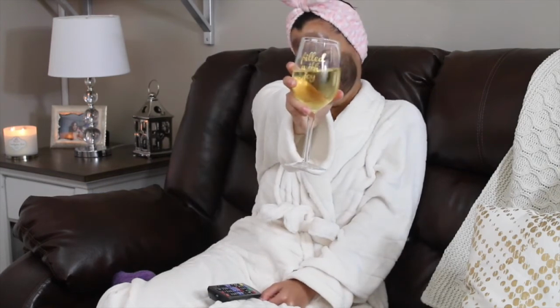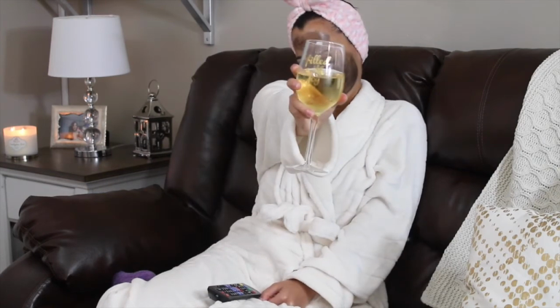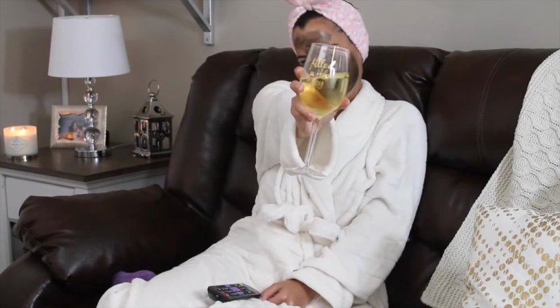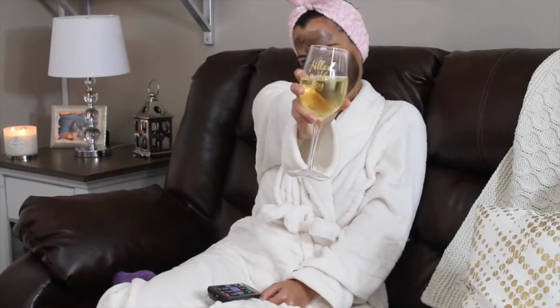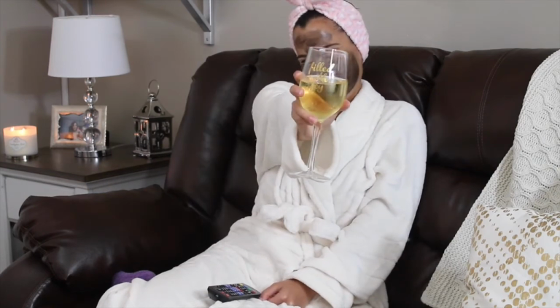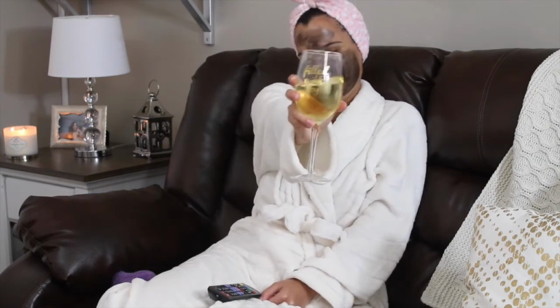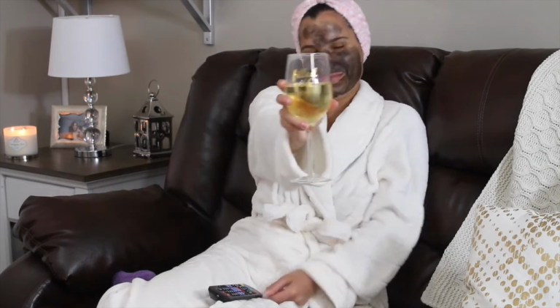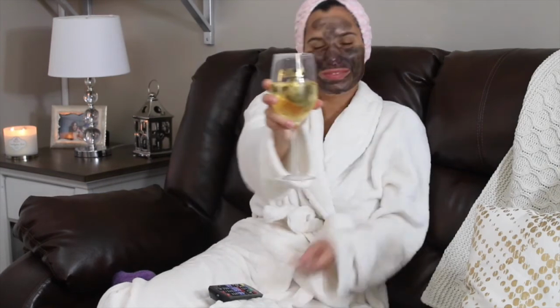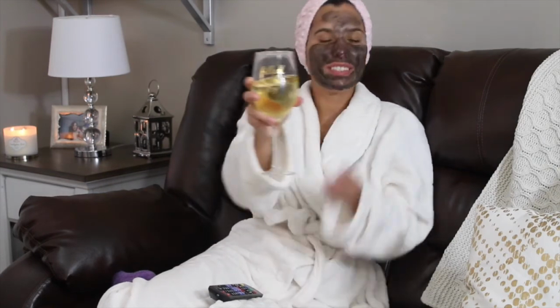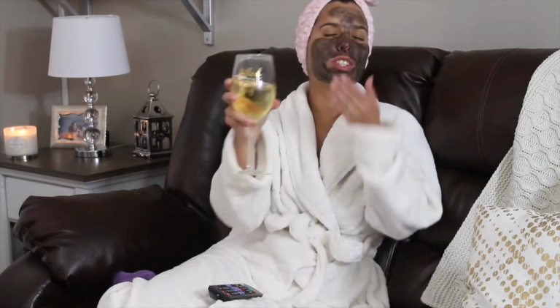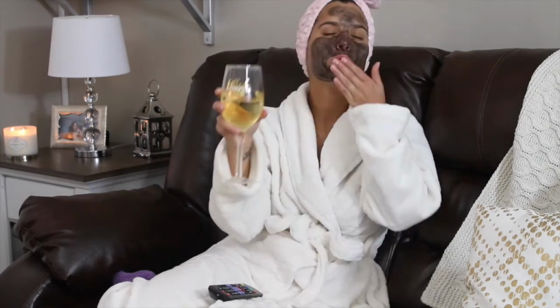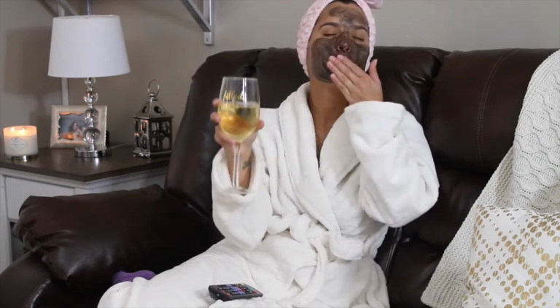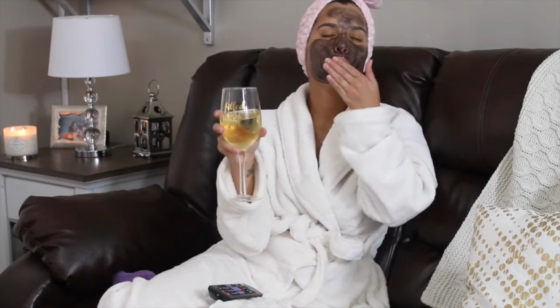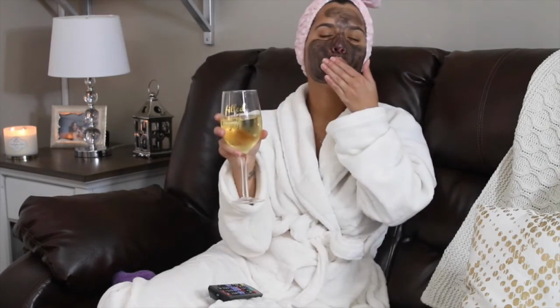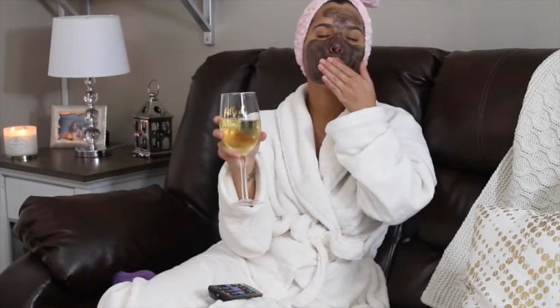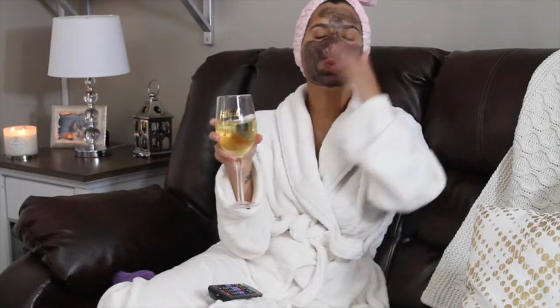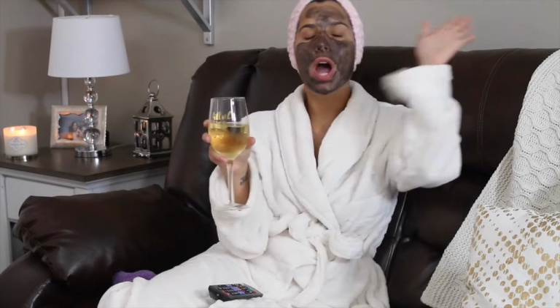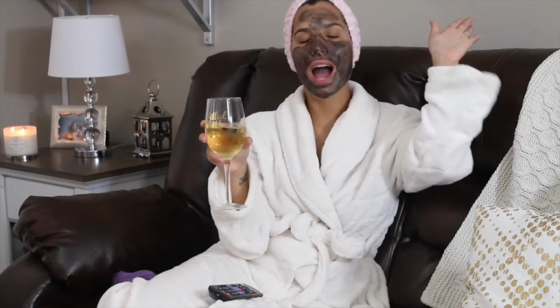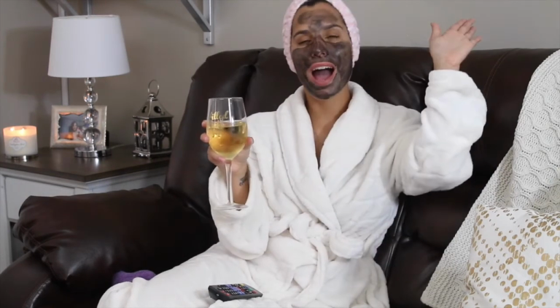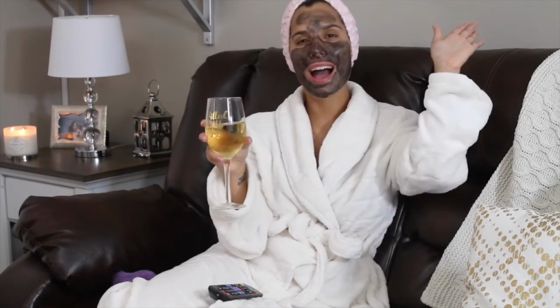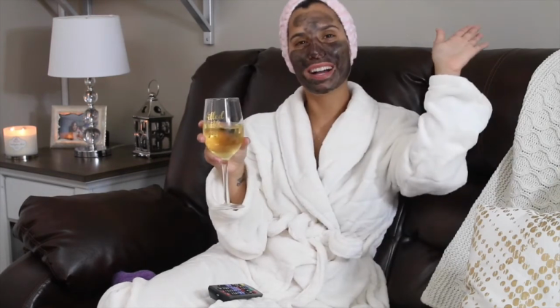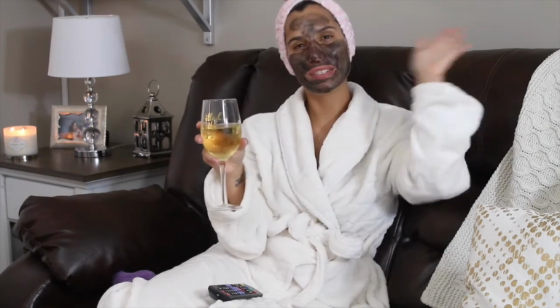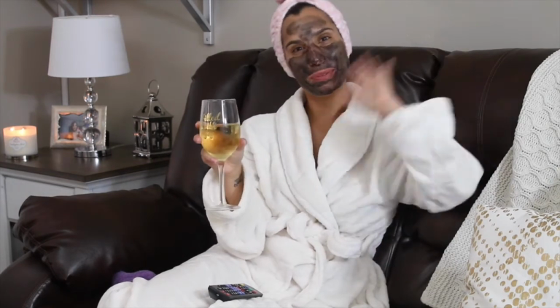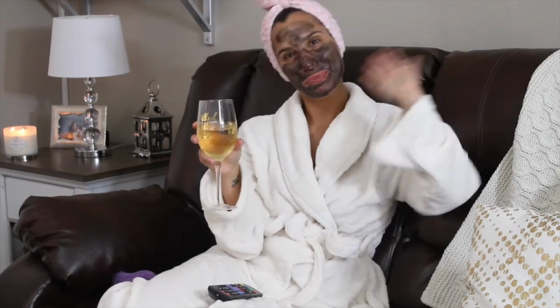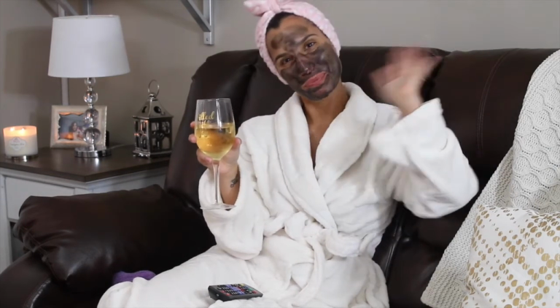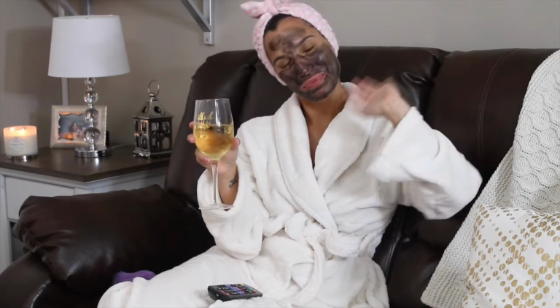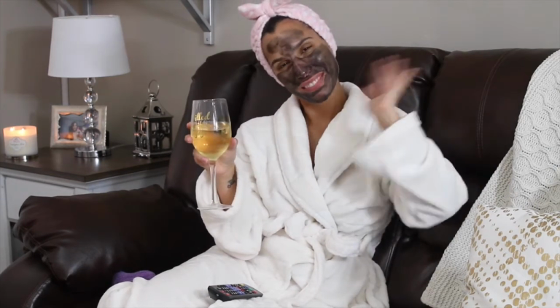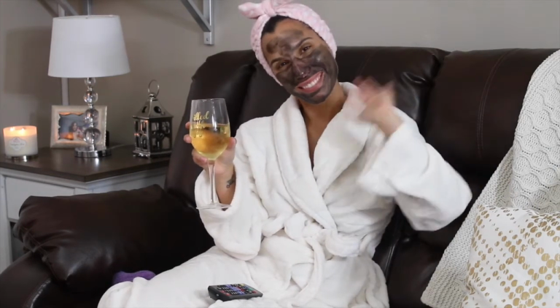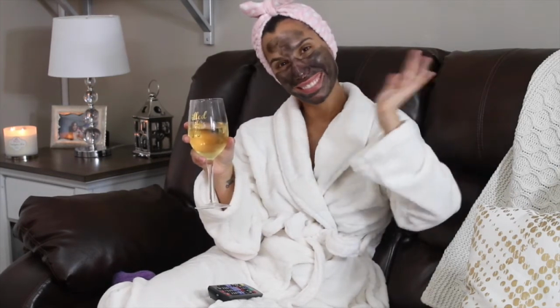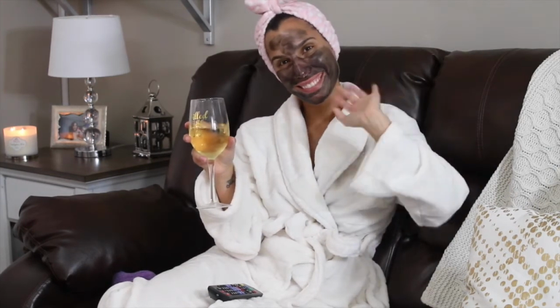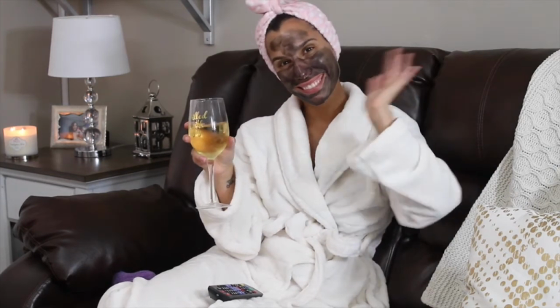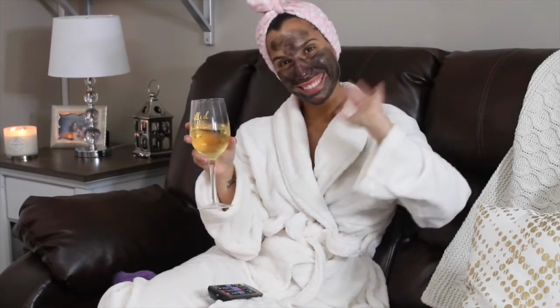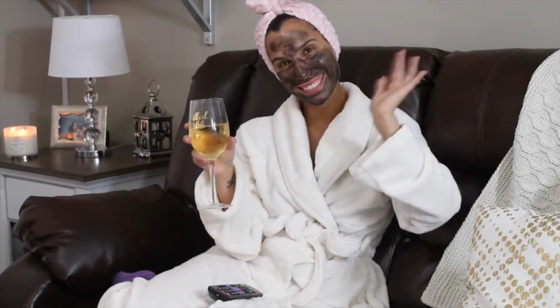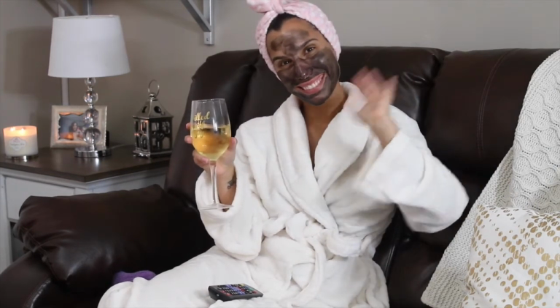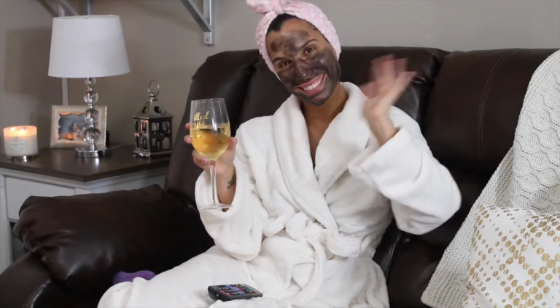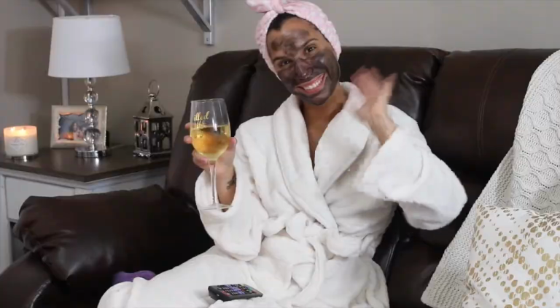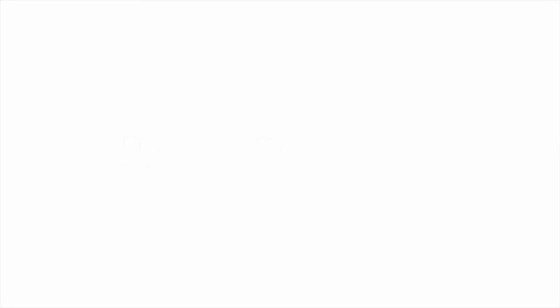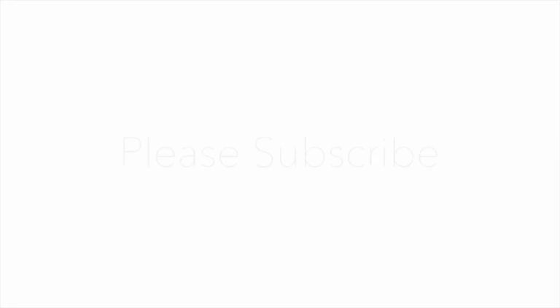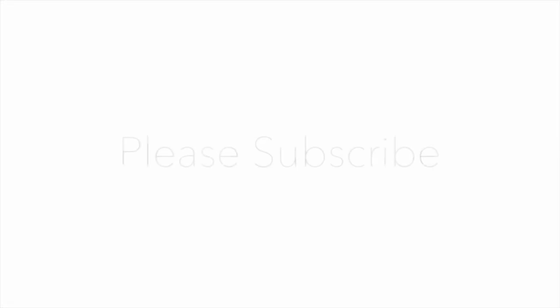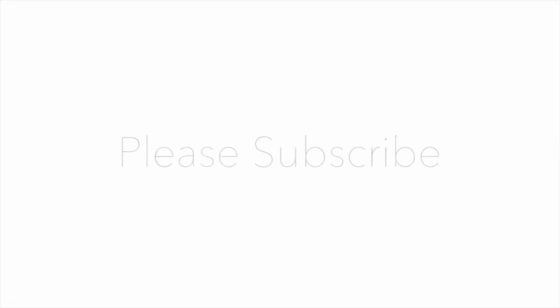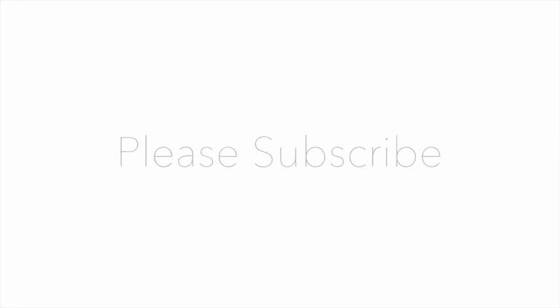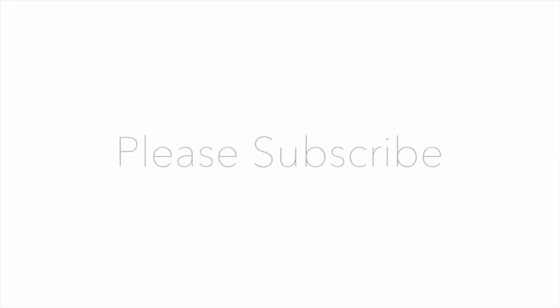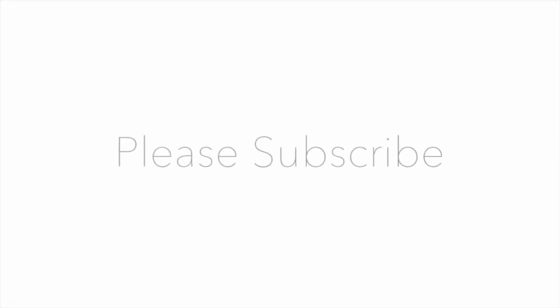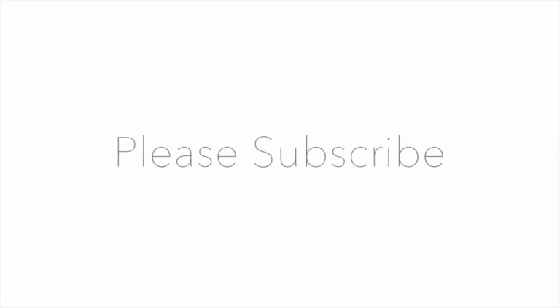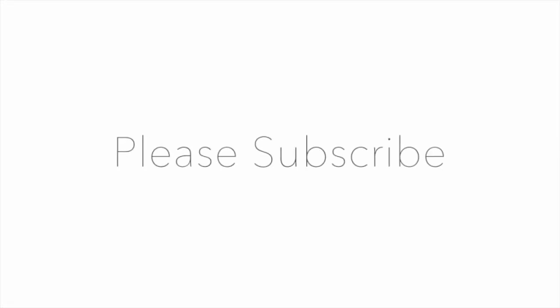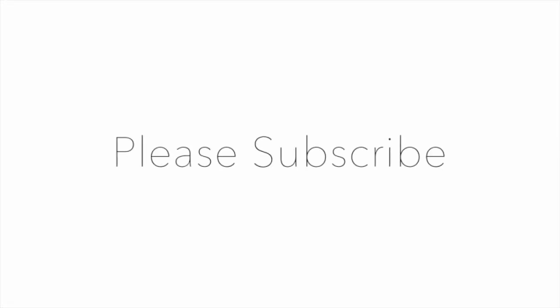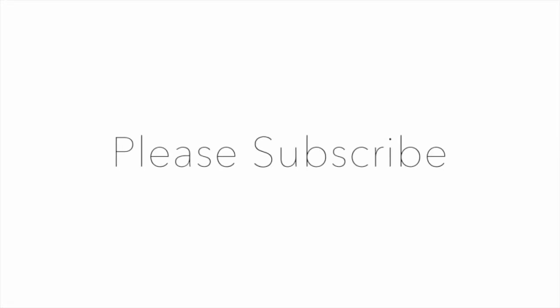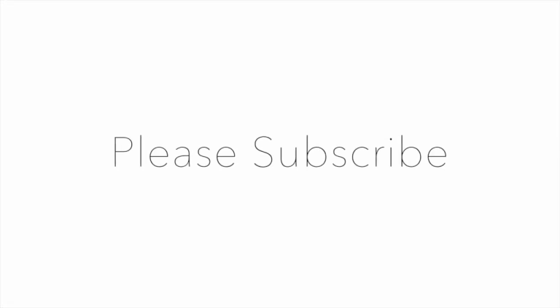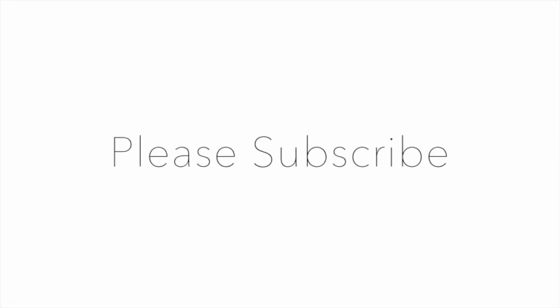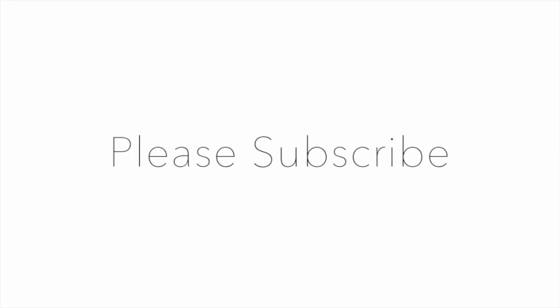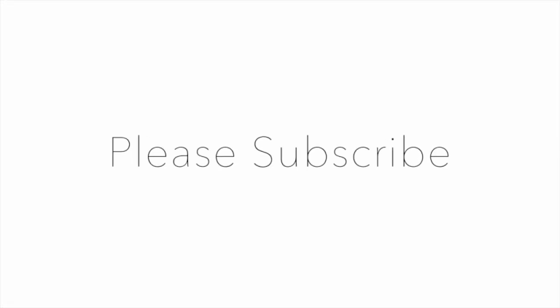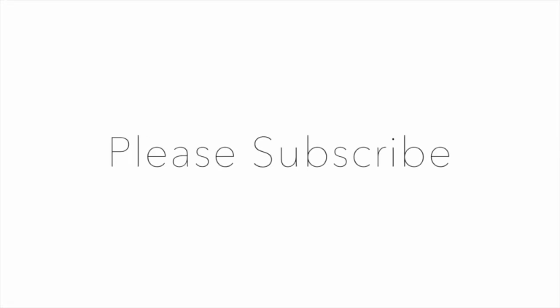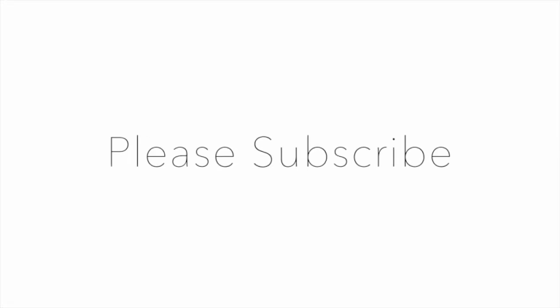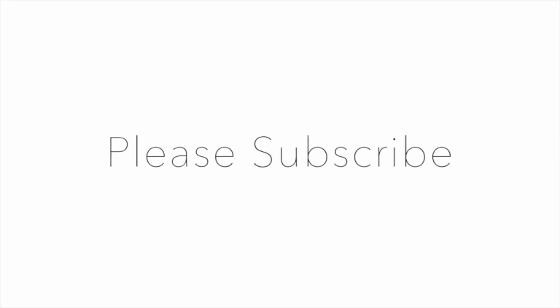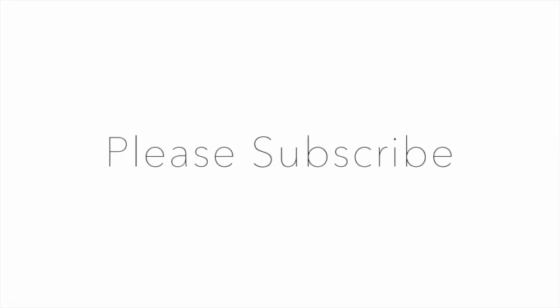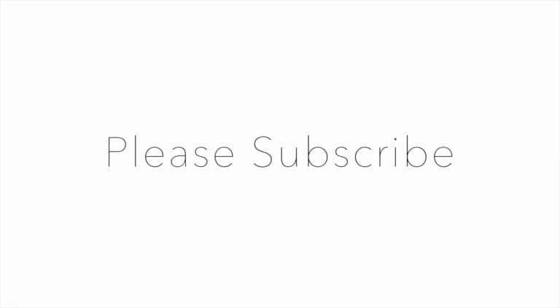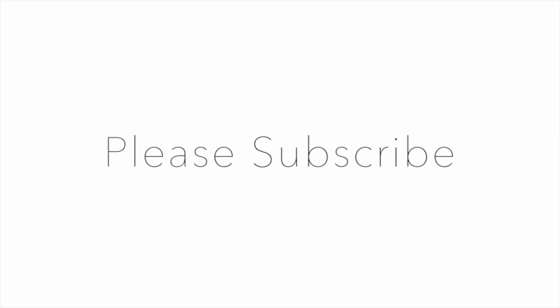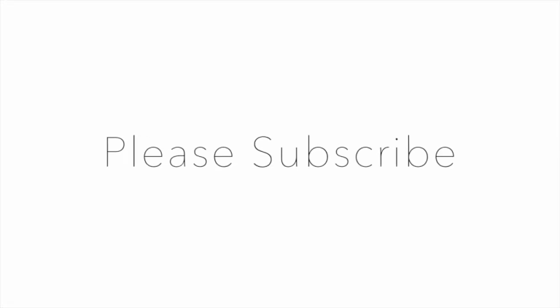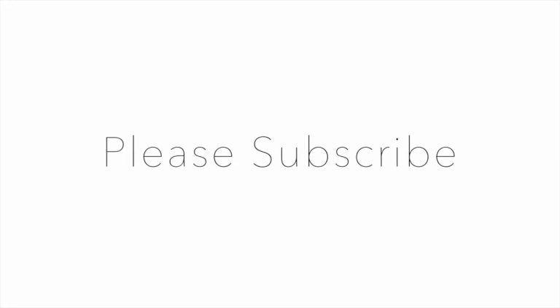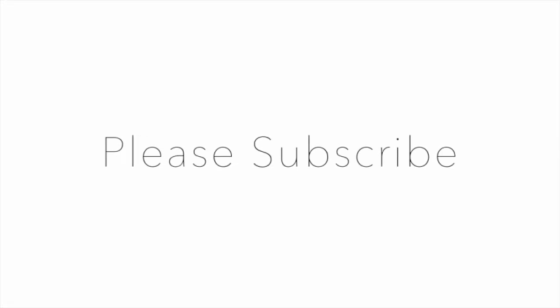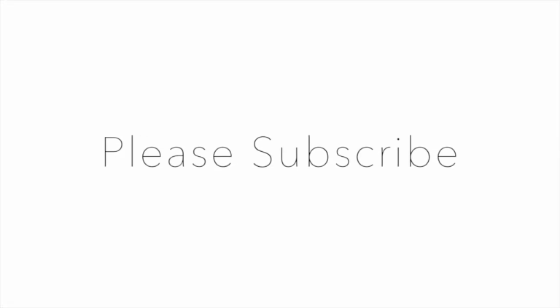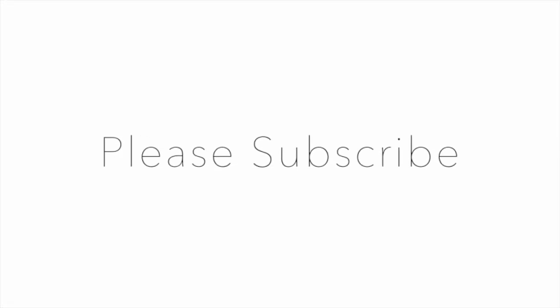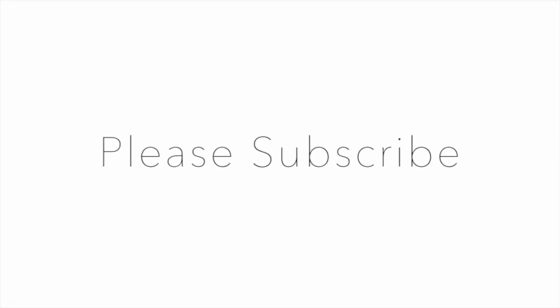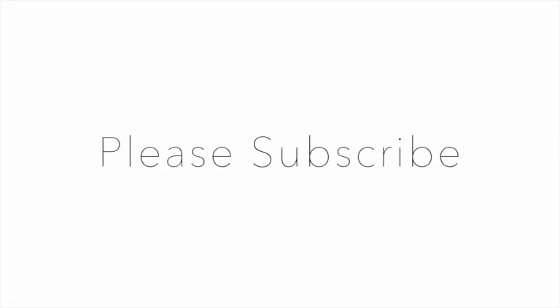That's everything for this video — thank you so much for watching! Don't forget to subscribe if you are not yet subscribed to my channel, and I will see you in the next one. Bye!